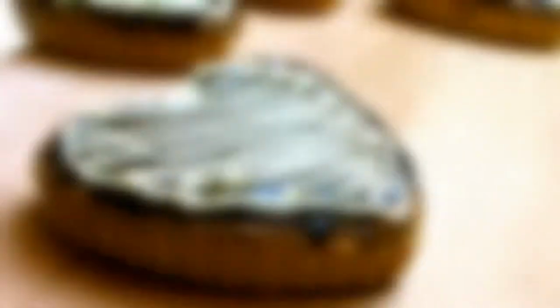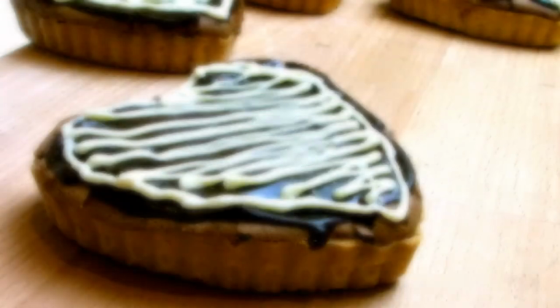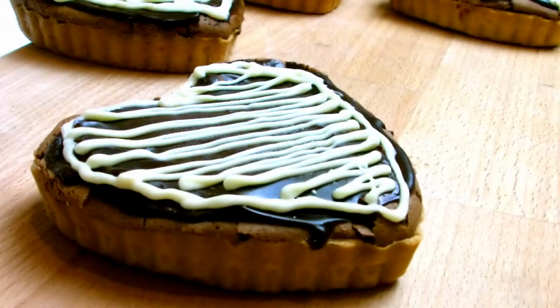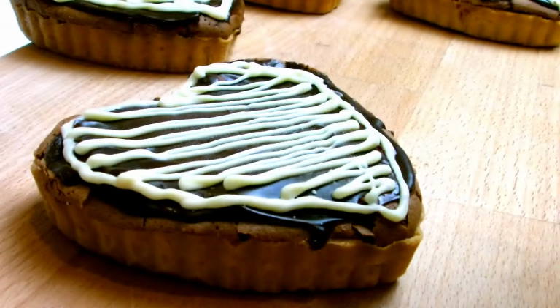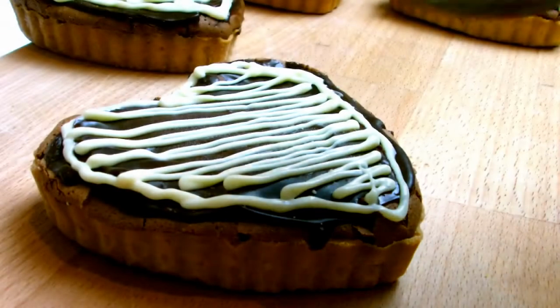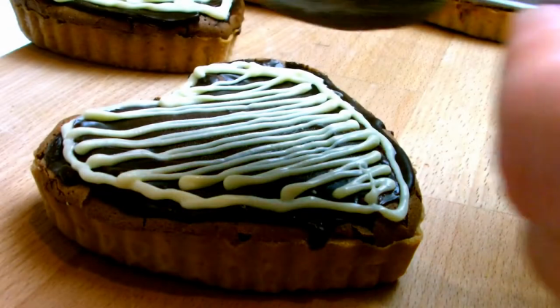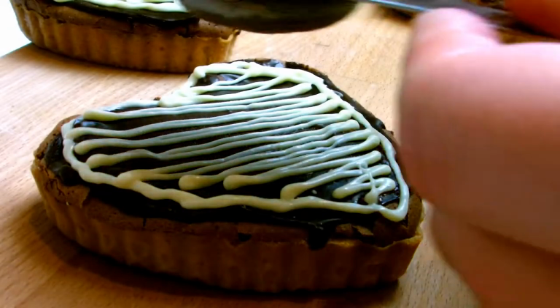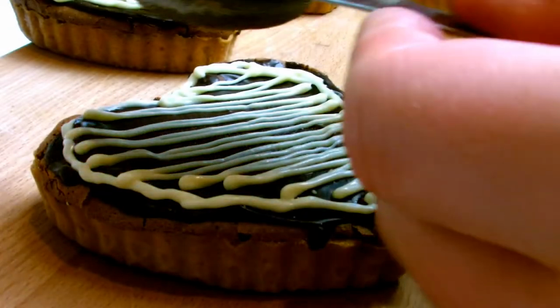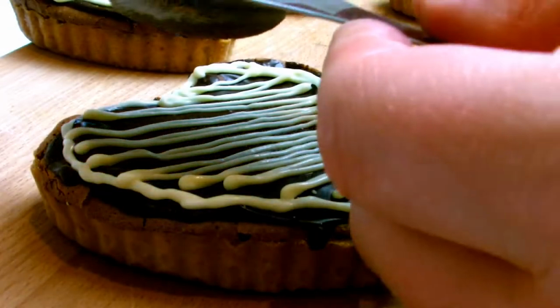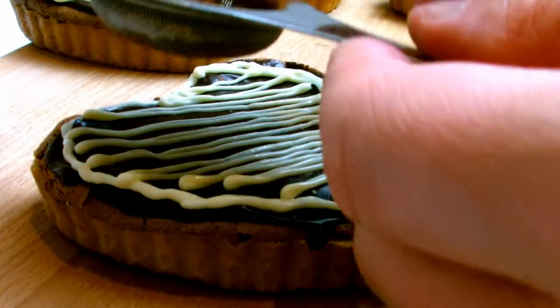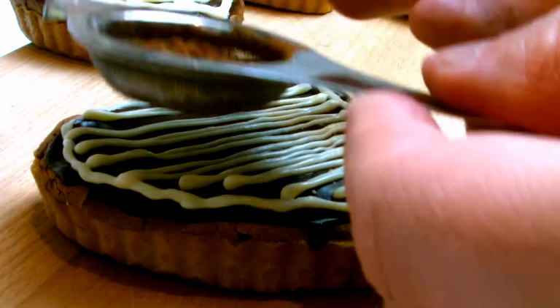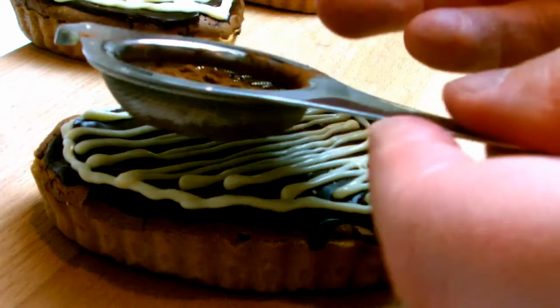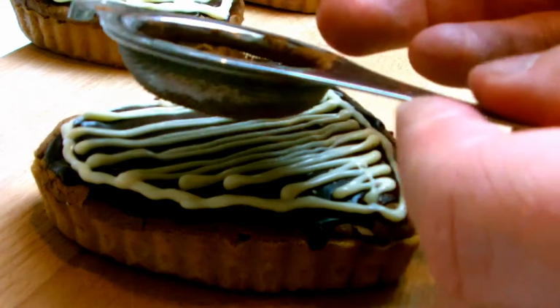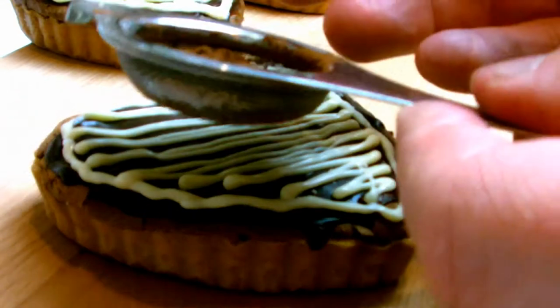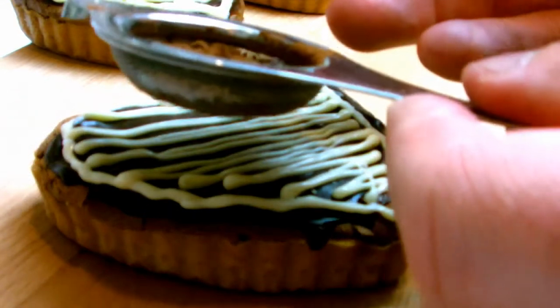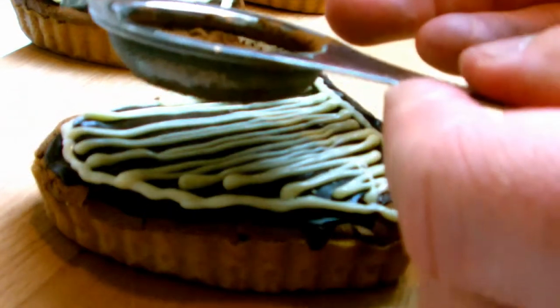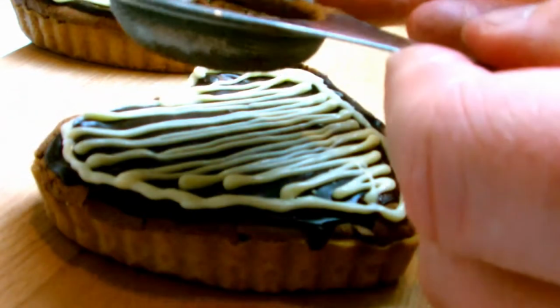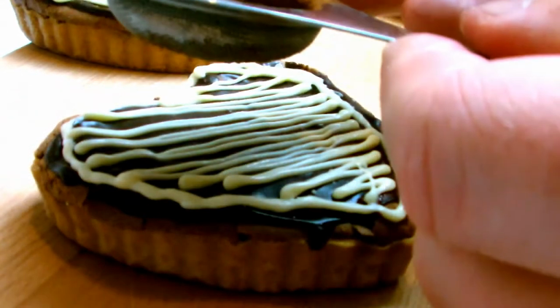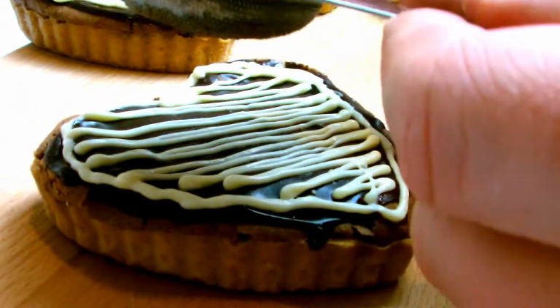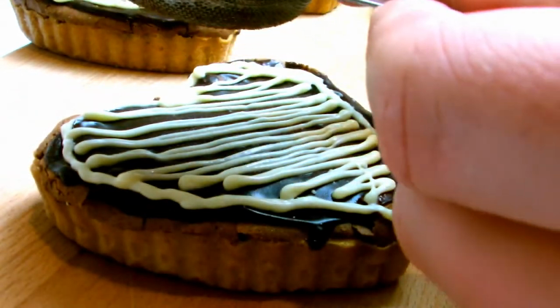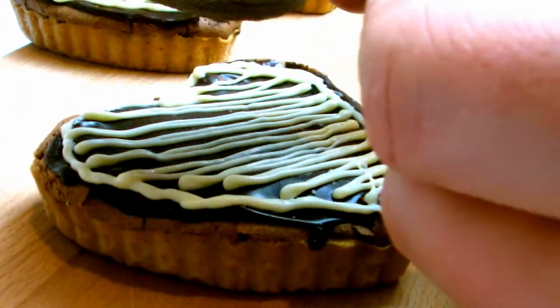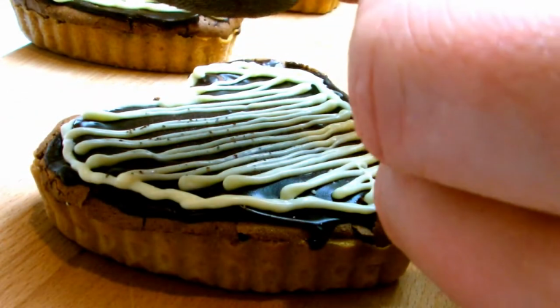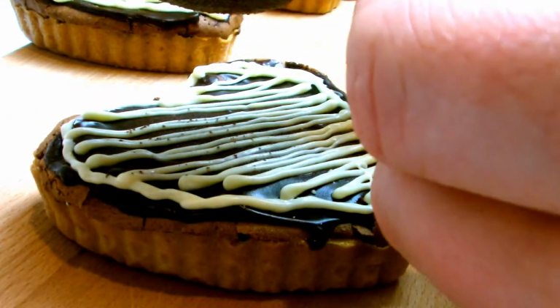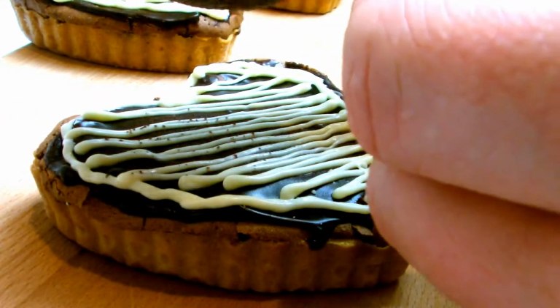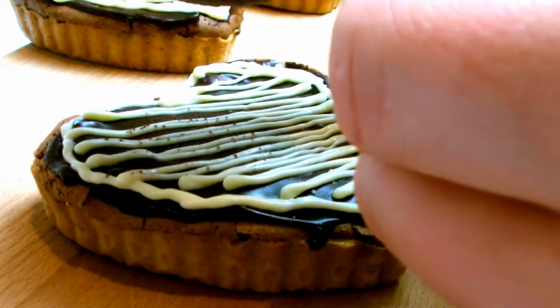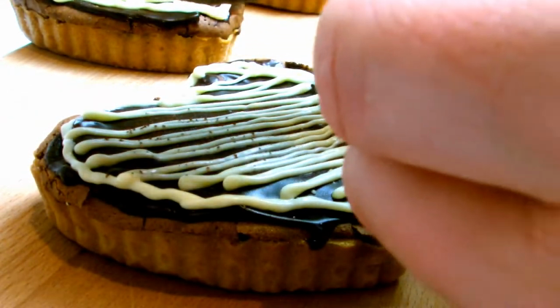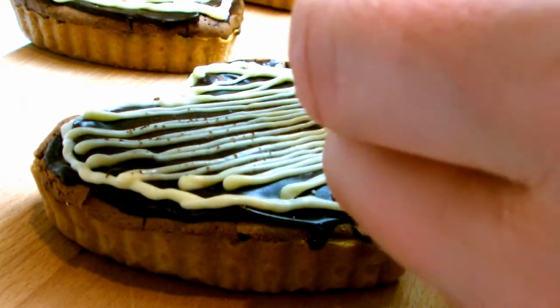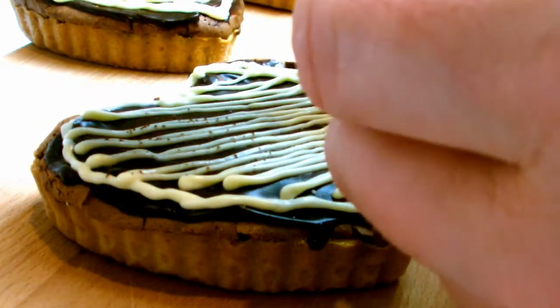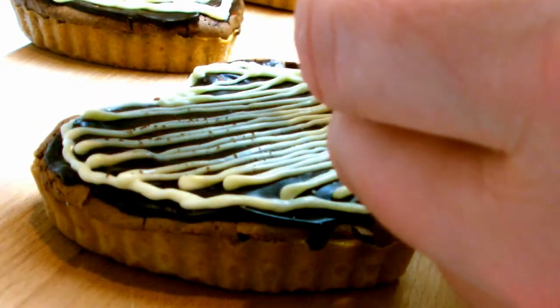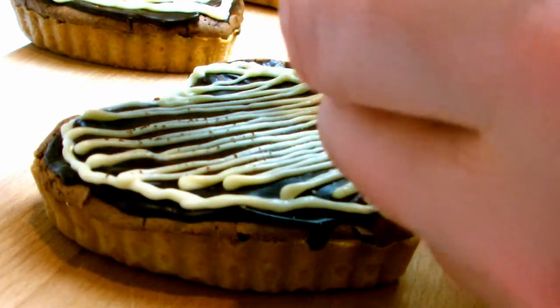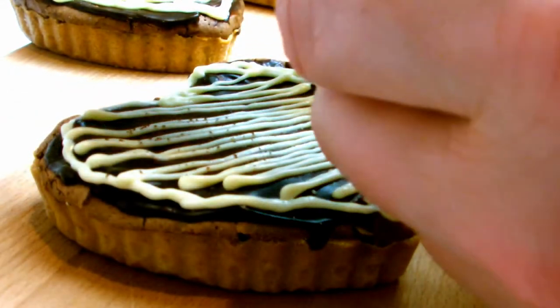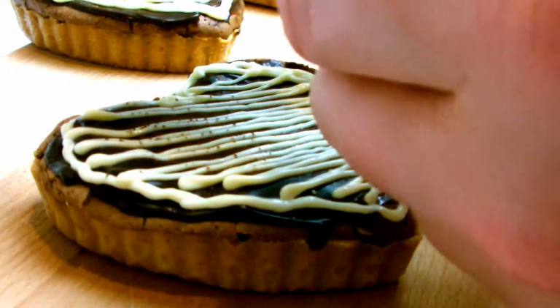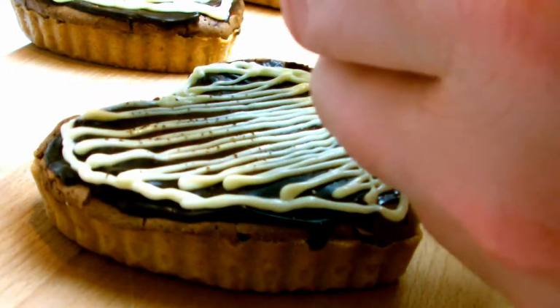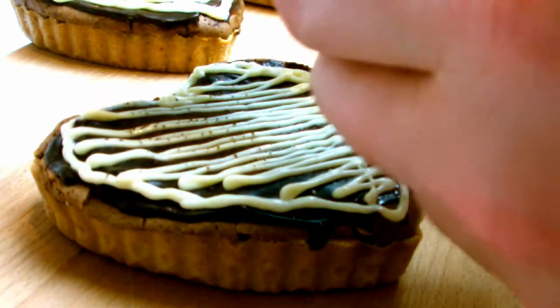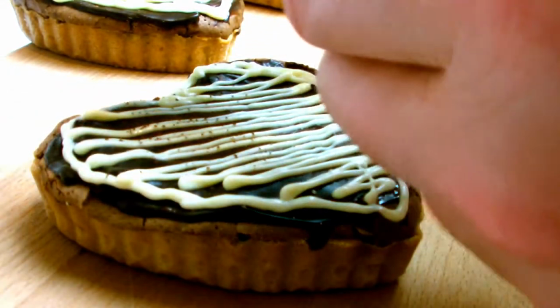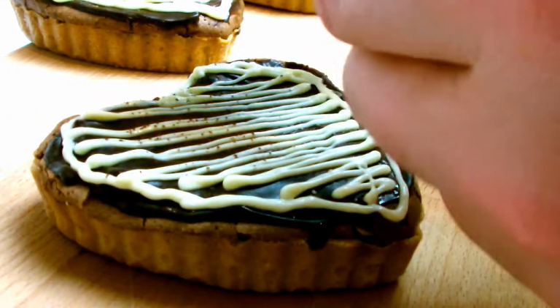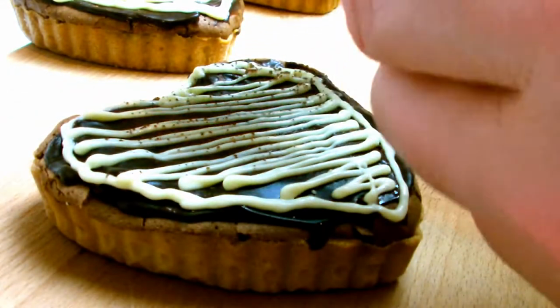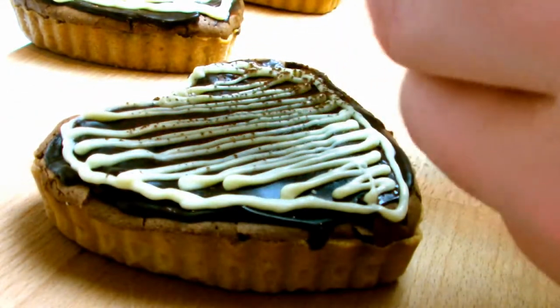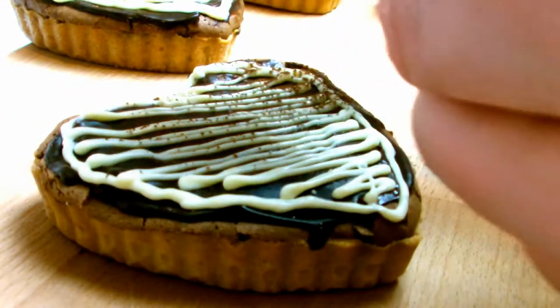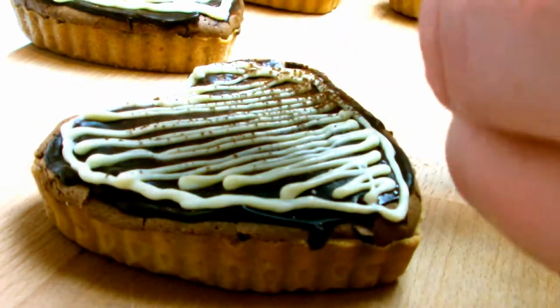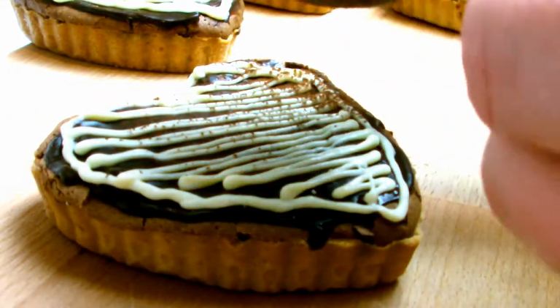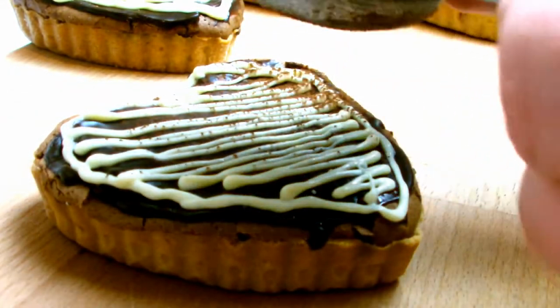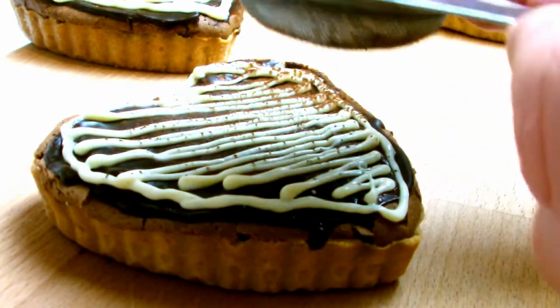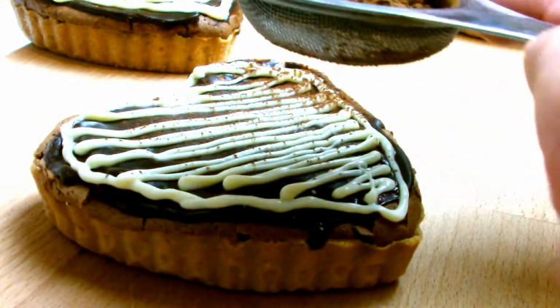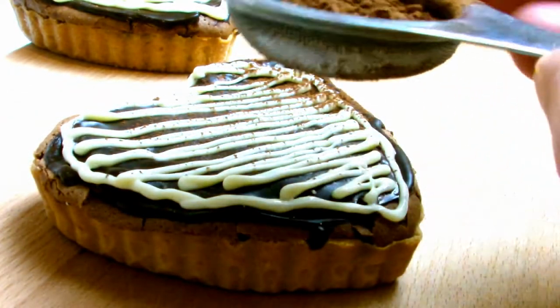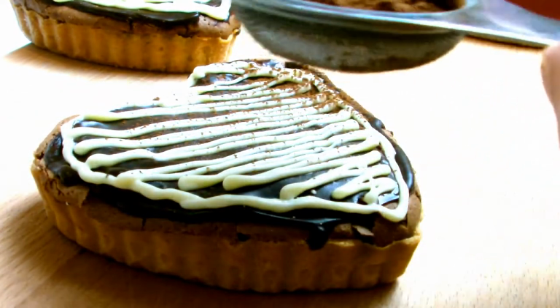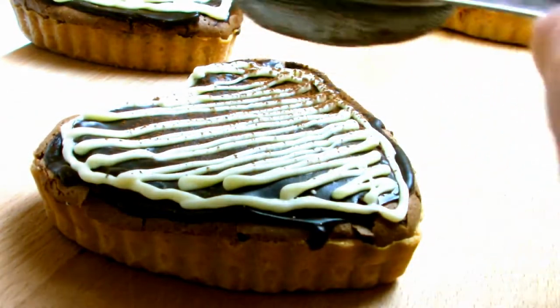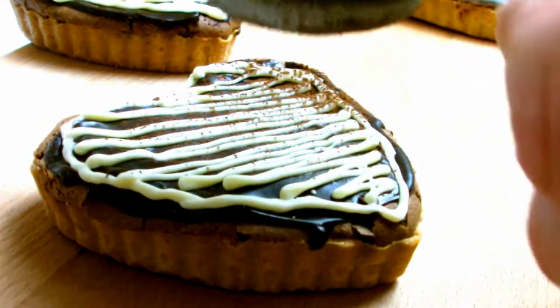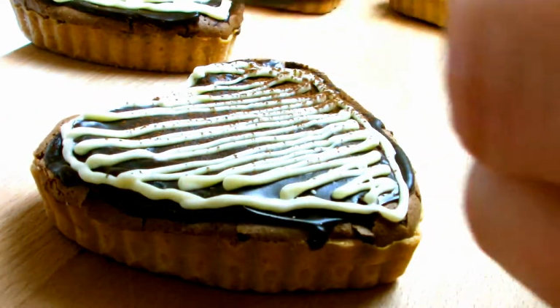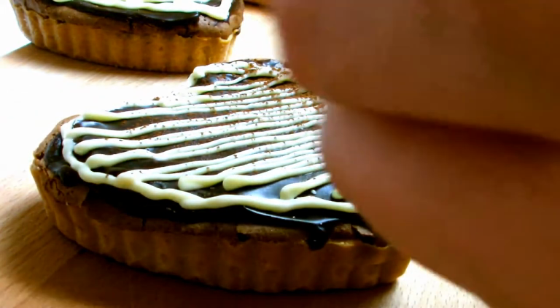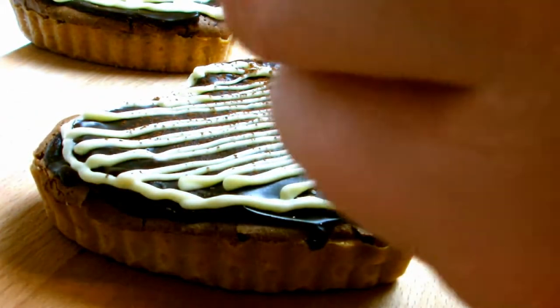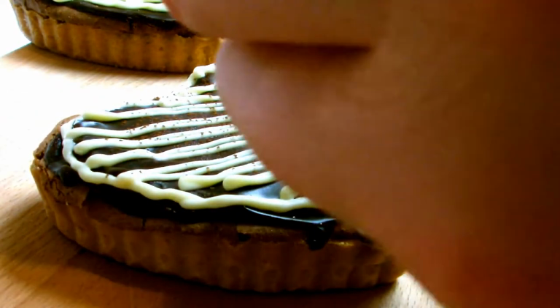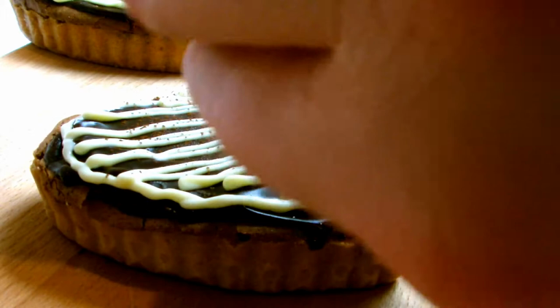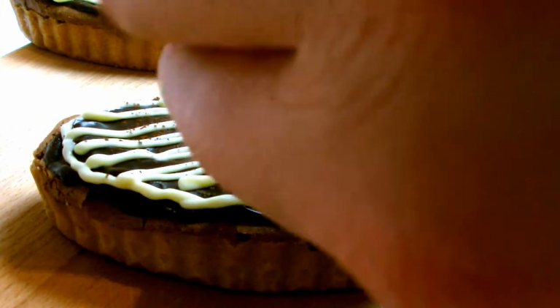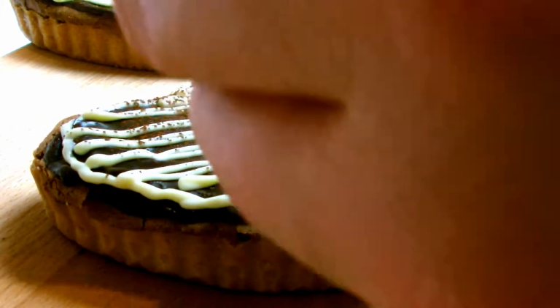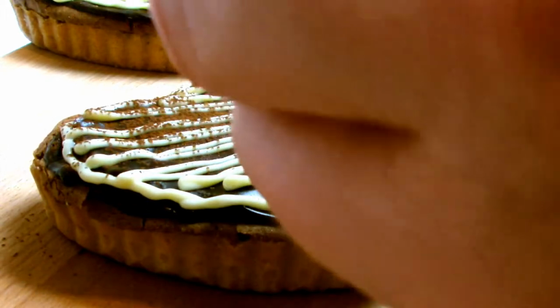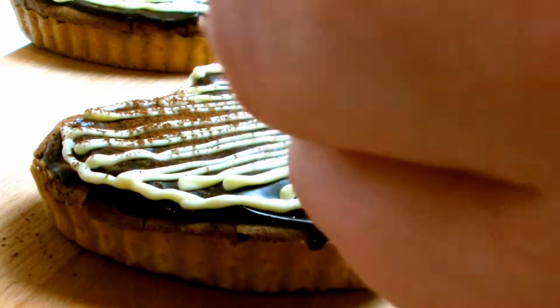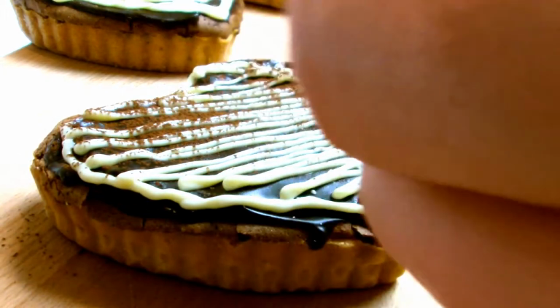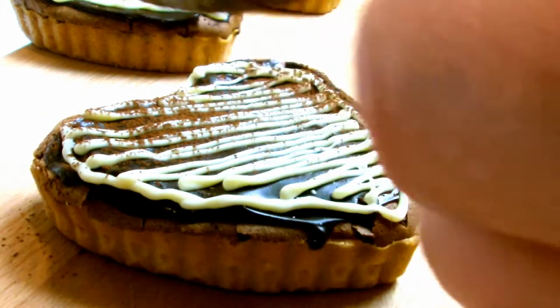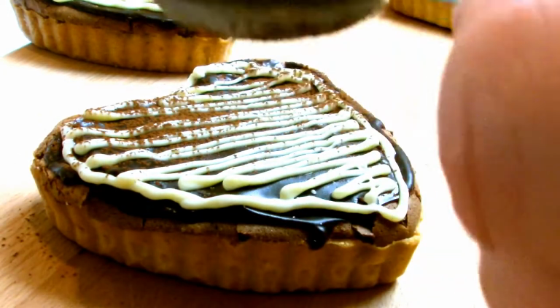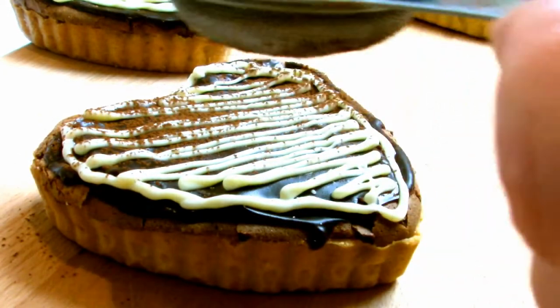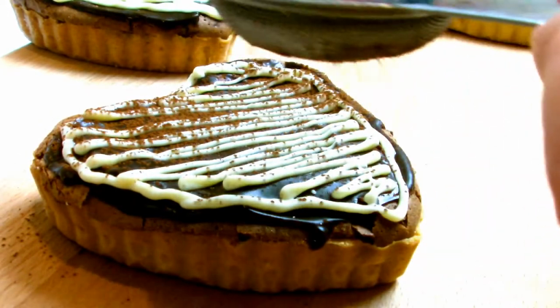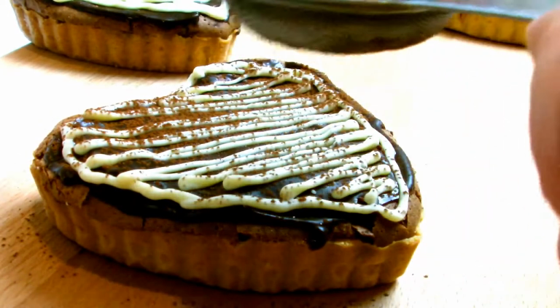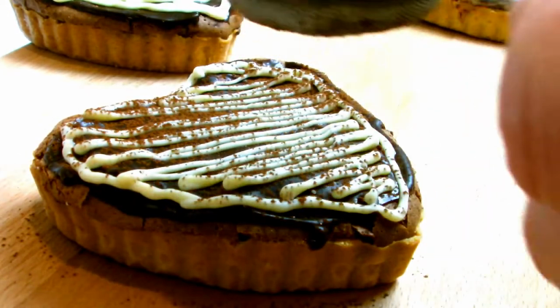Whilst the white chocolate is still melted, take some cocoa powder and just dust very gently across the top just to give it that finishing effect.